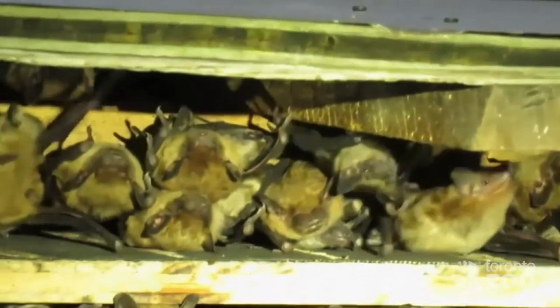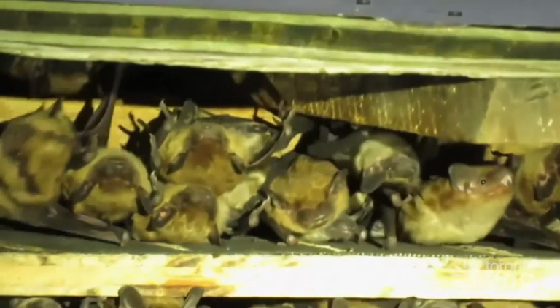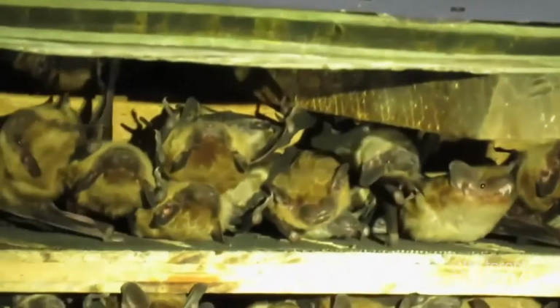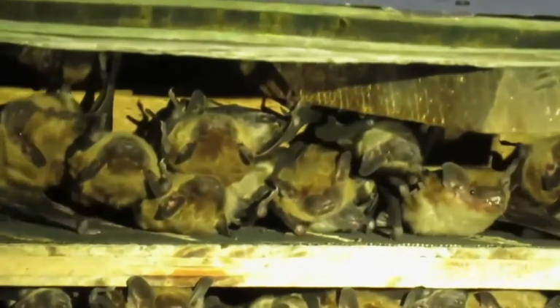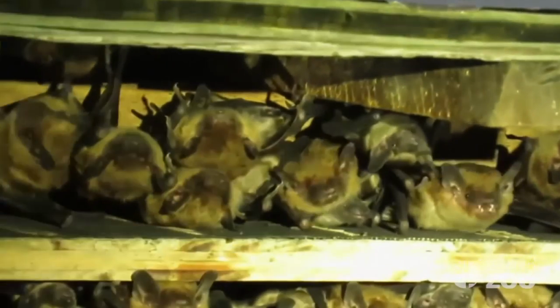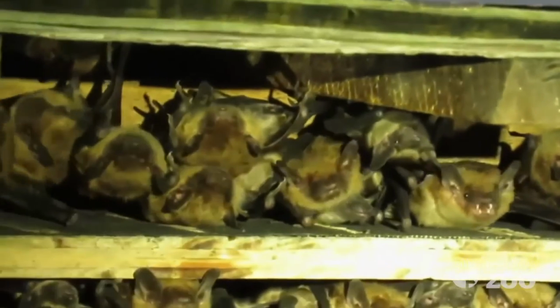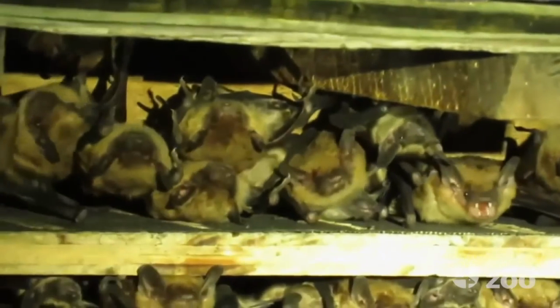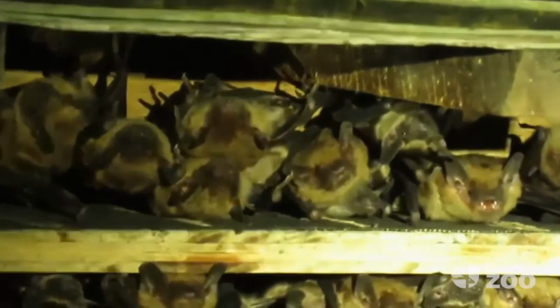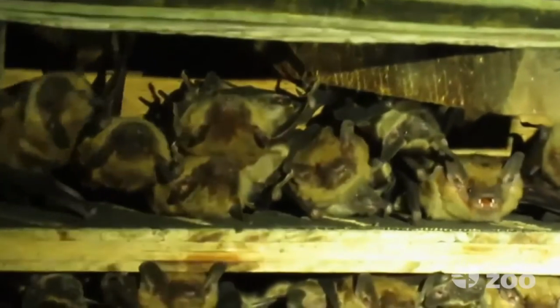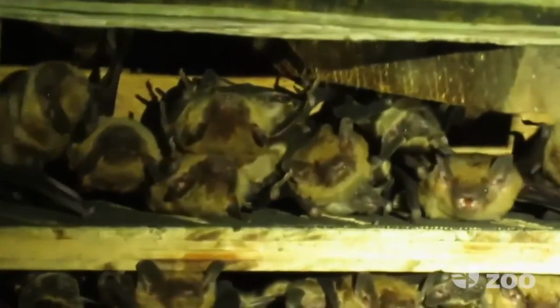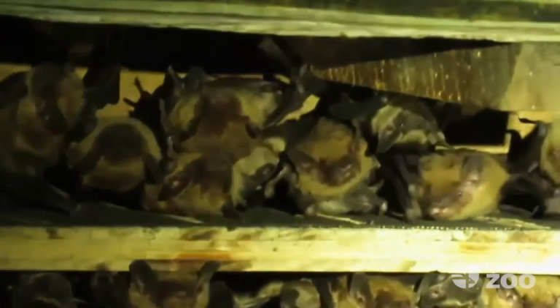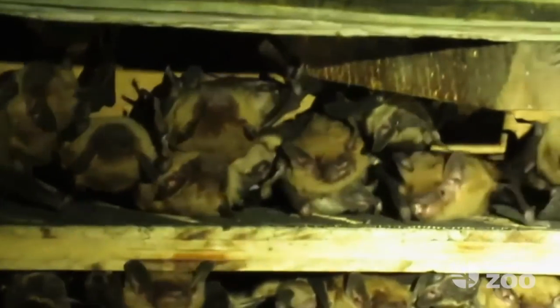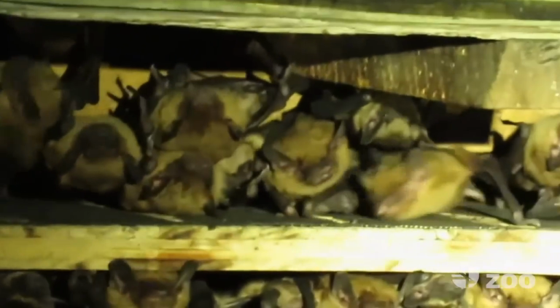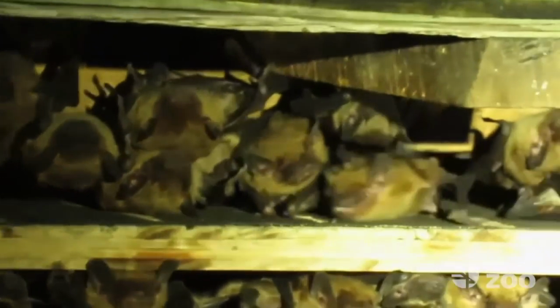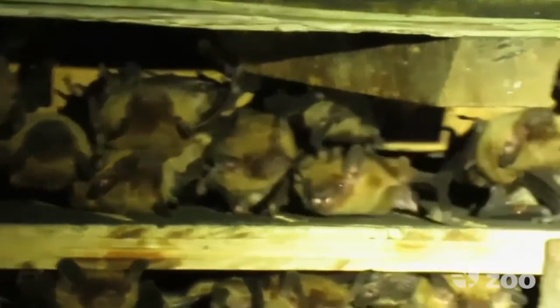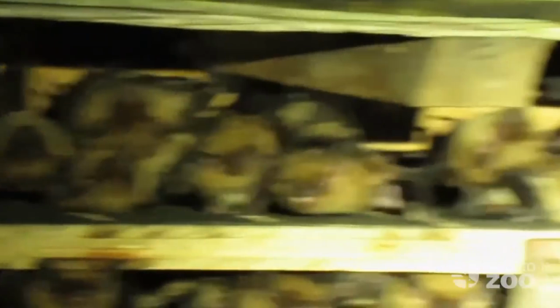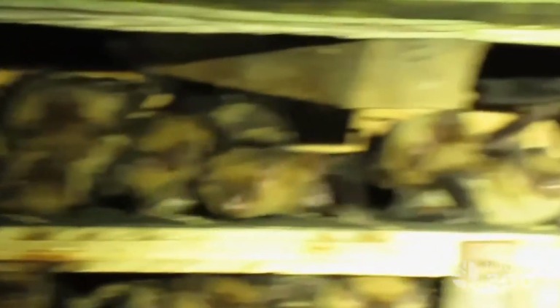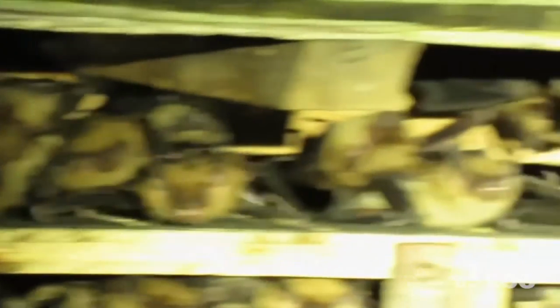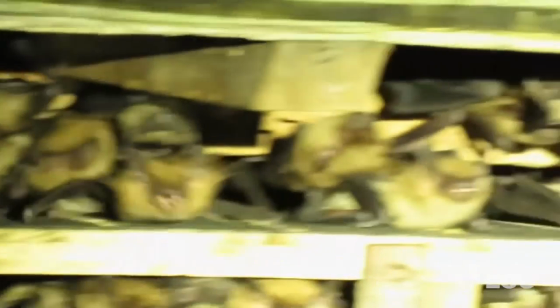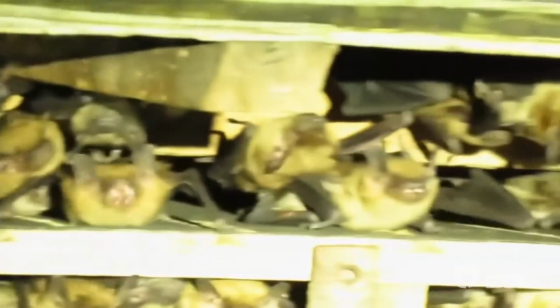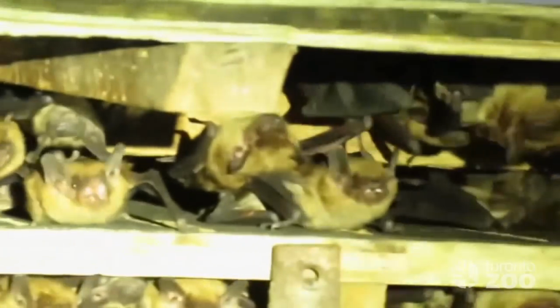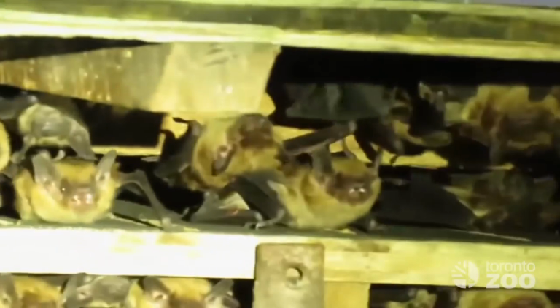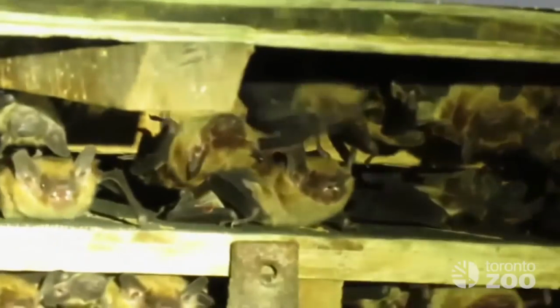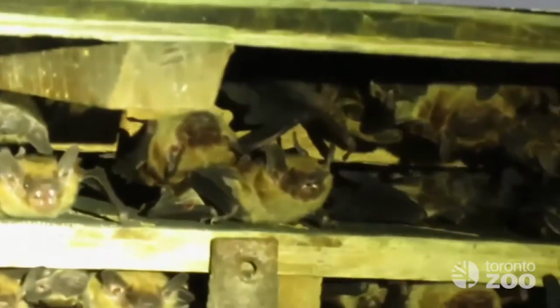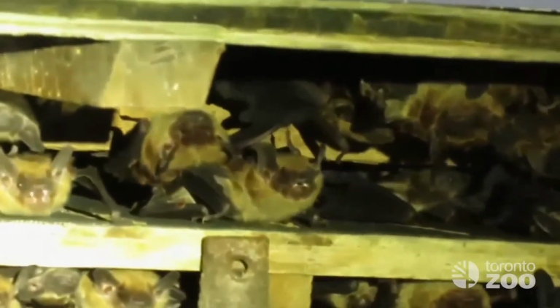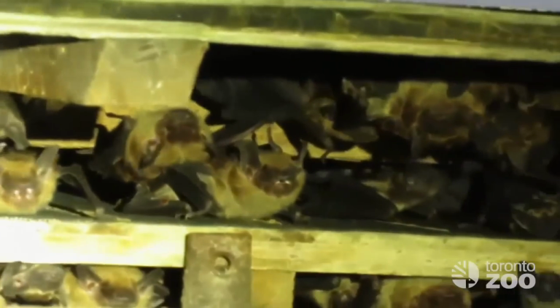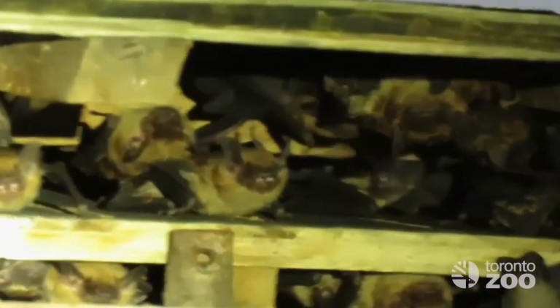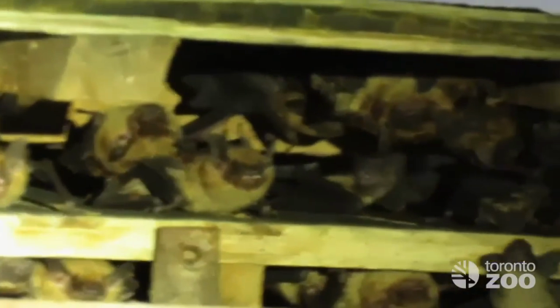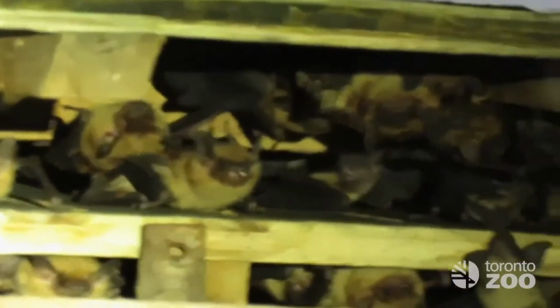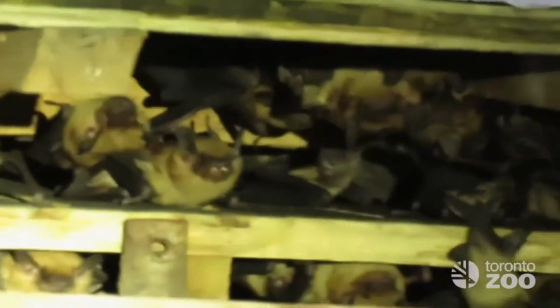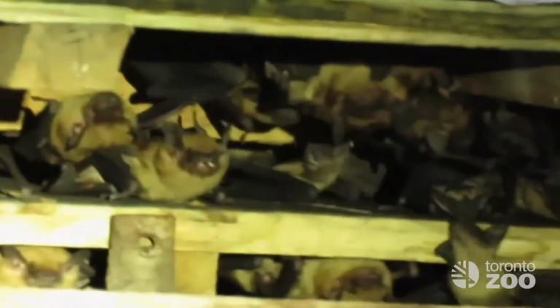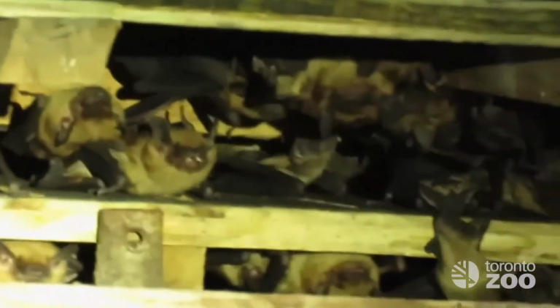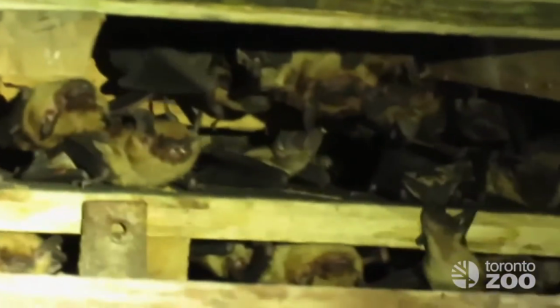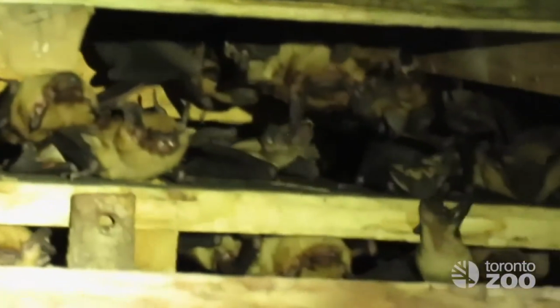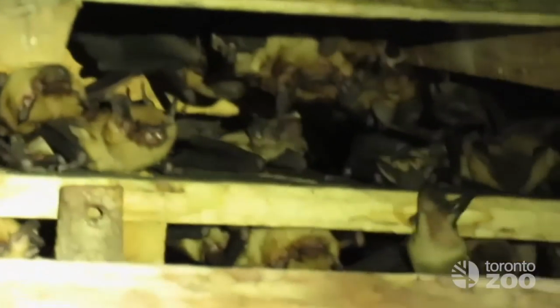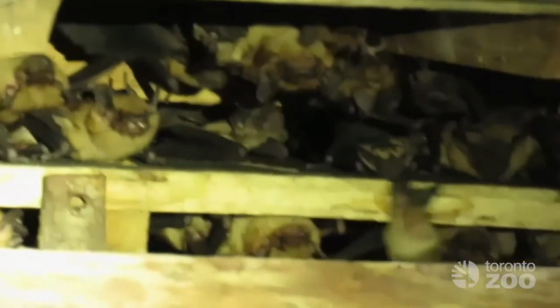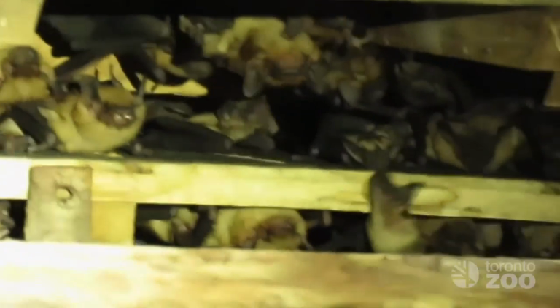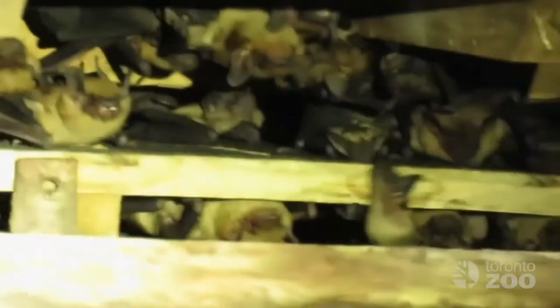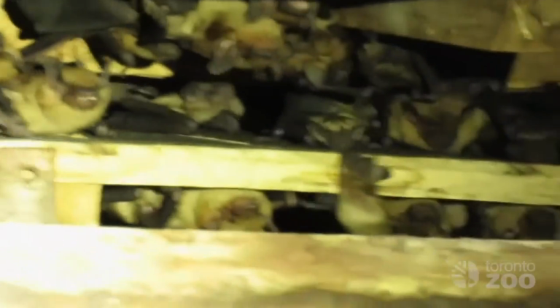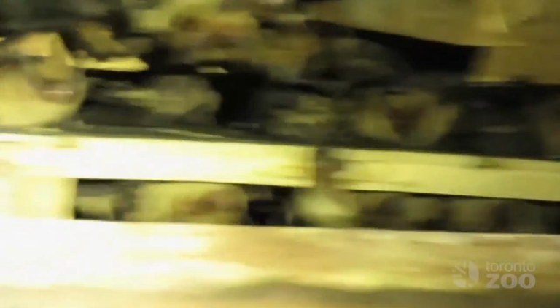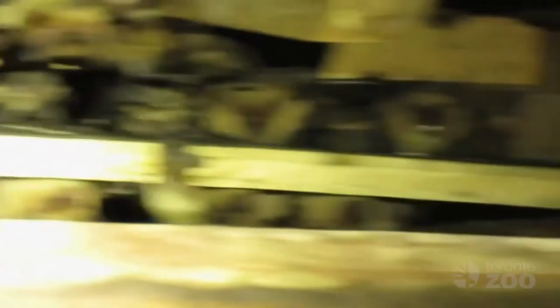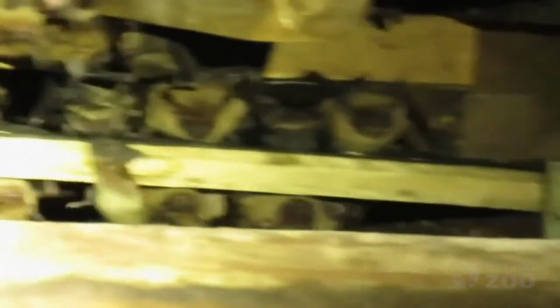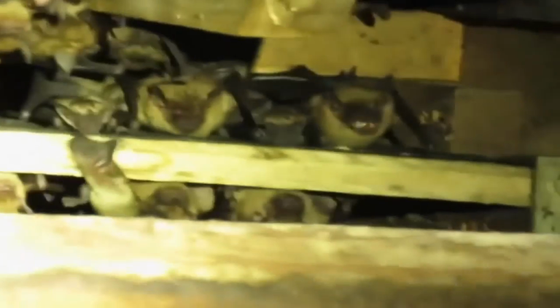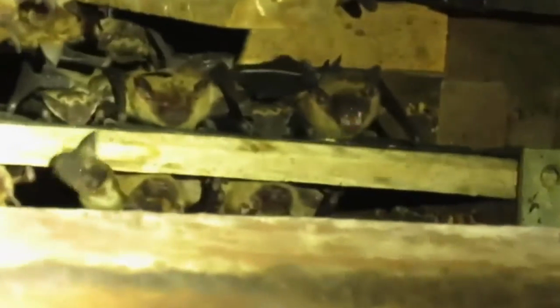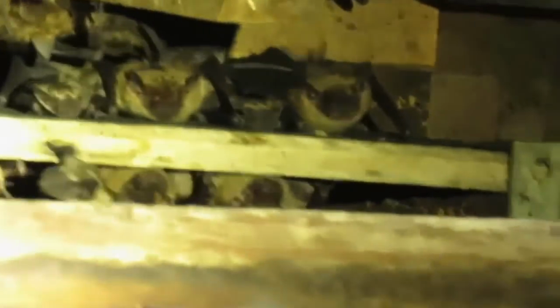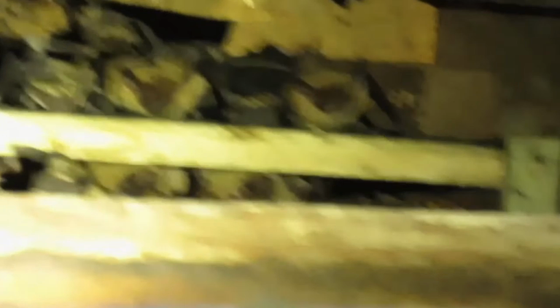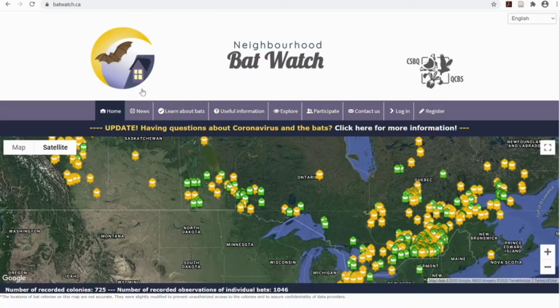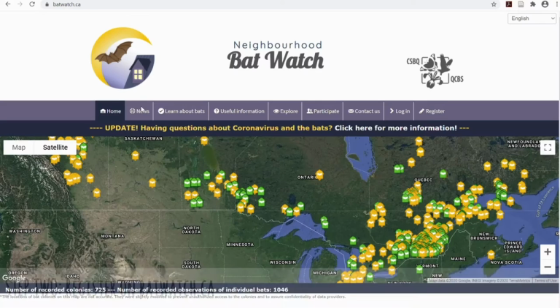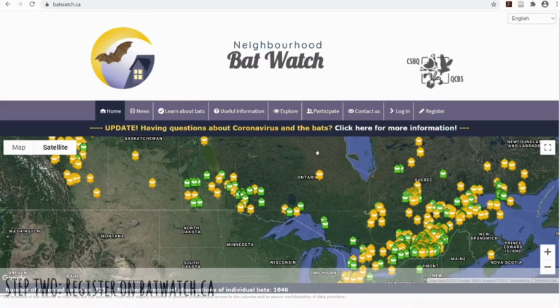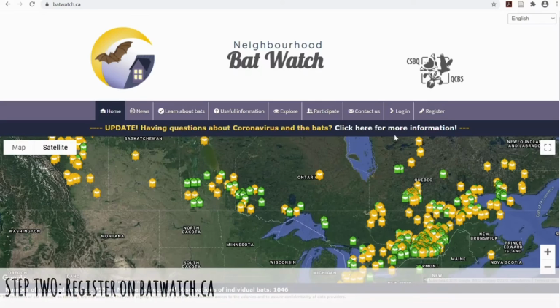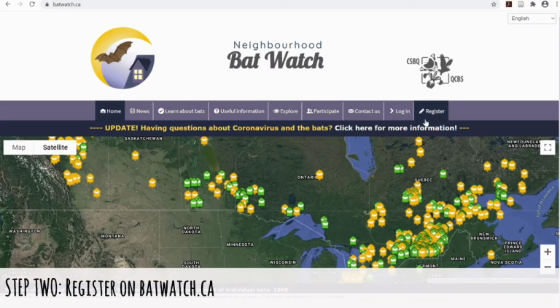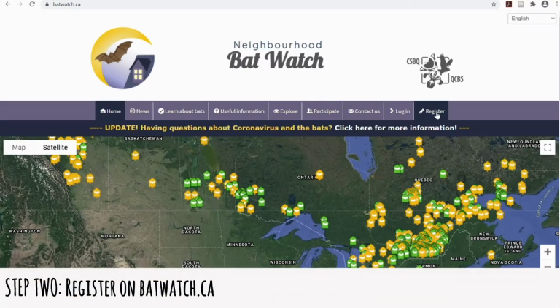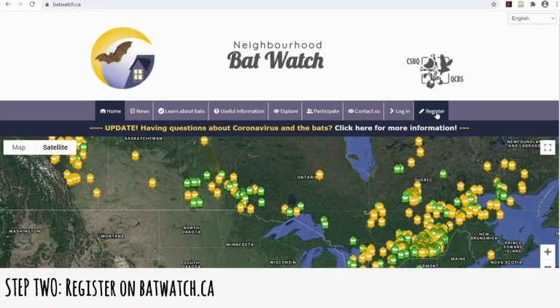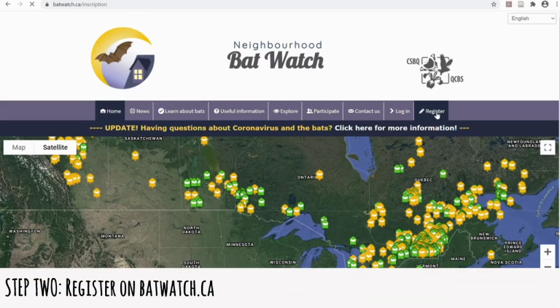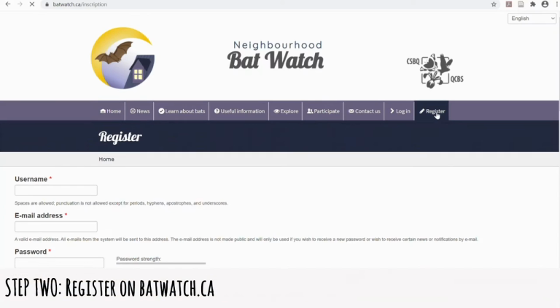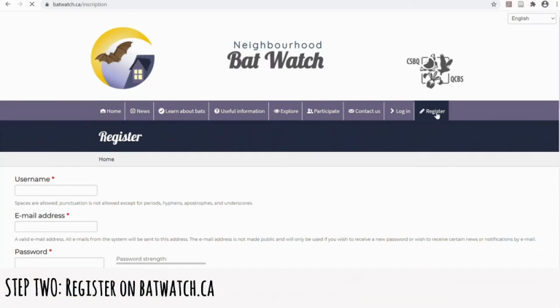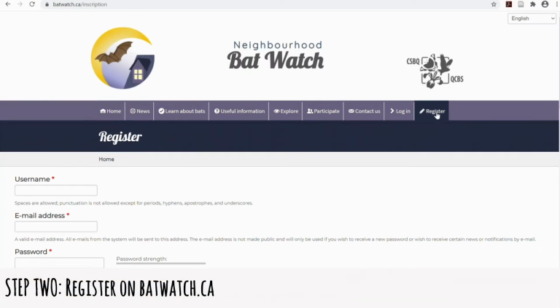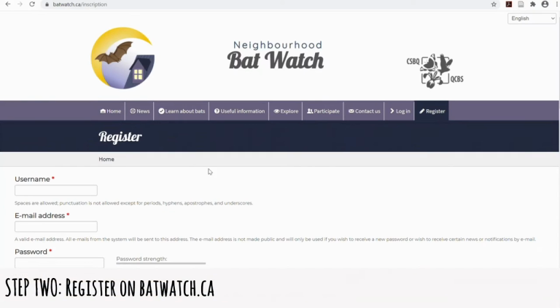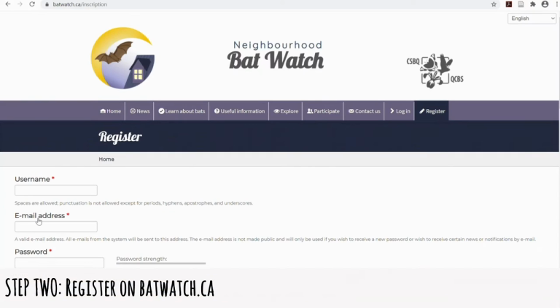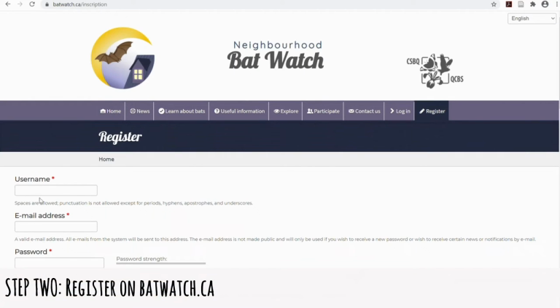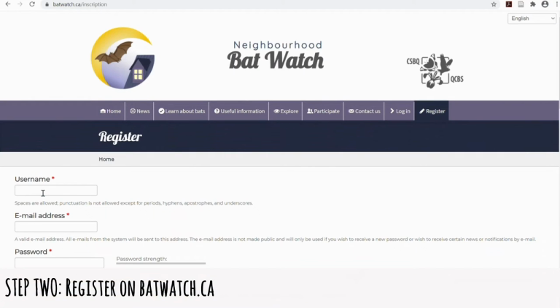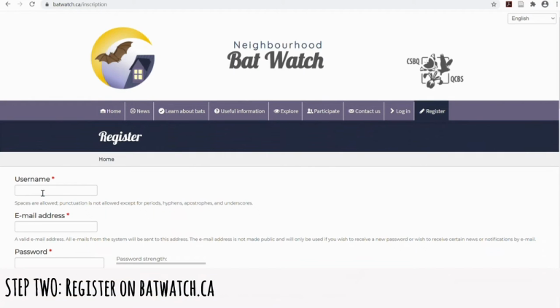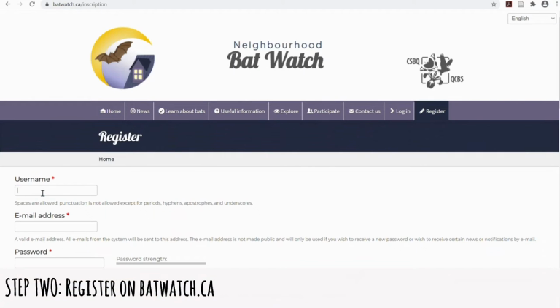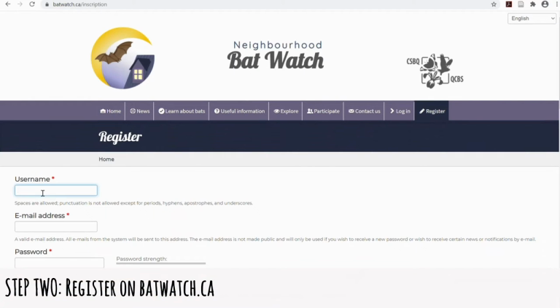The next step is to count how many bats there are, but before we head out, we'll need to register on the website and download the datasheet.